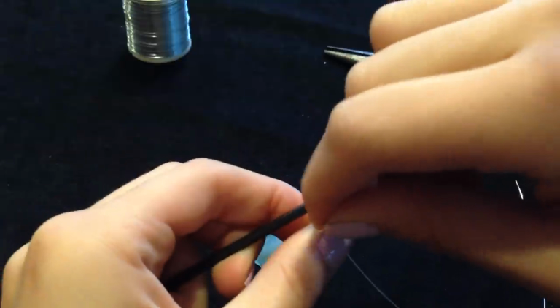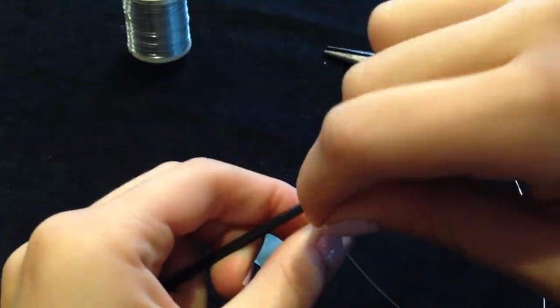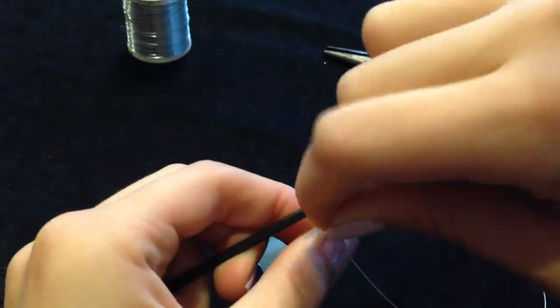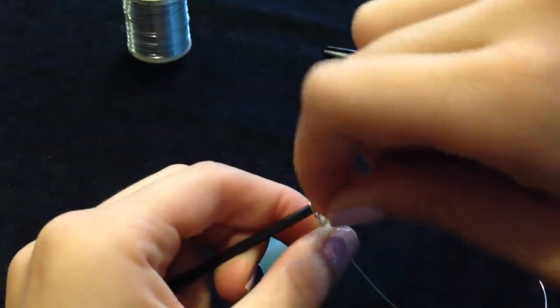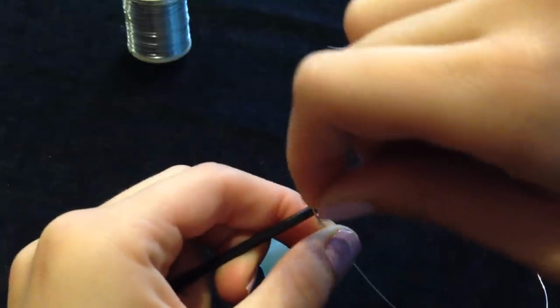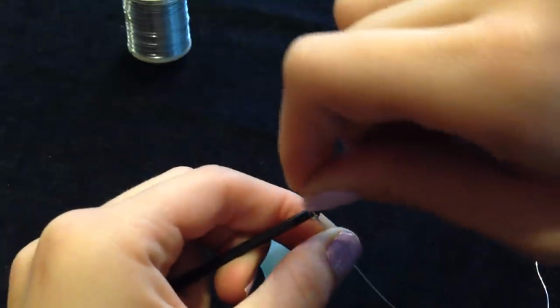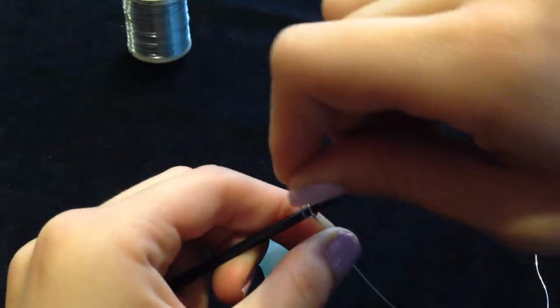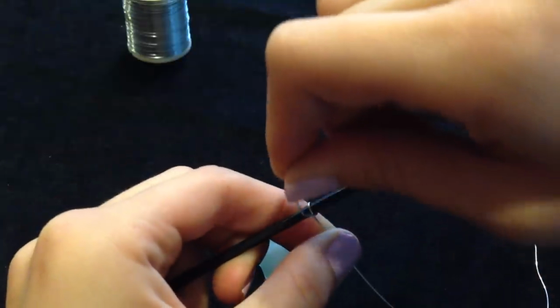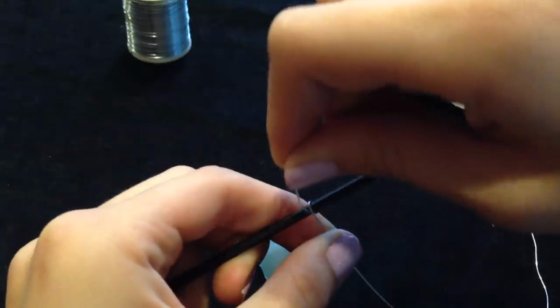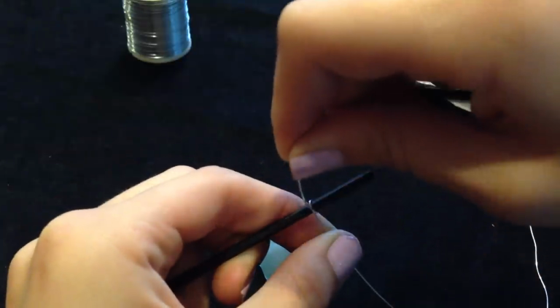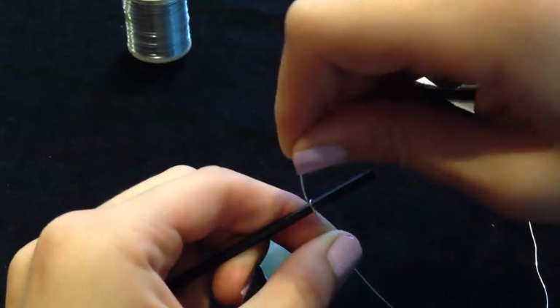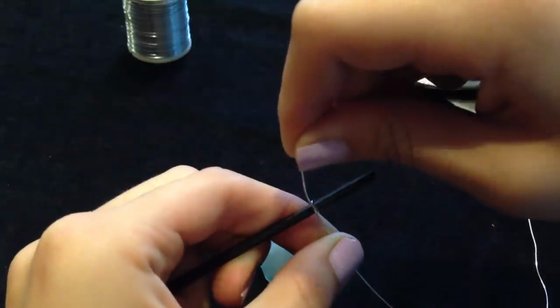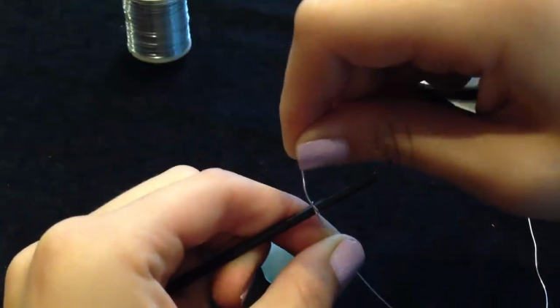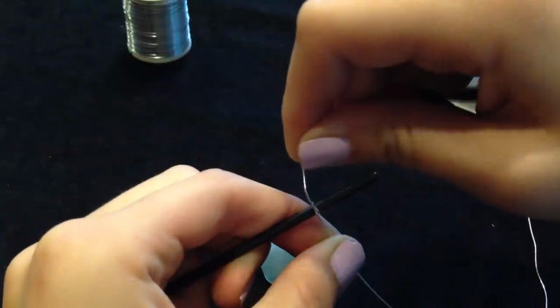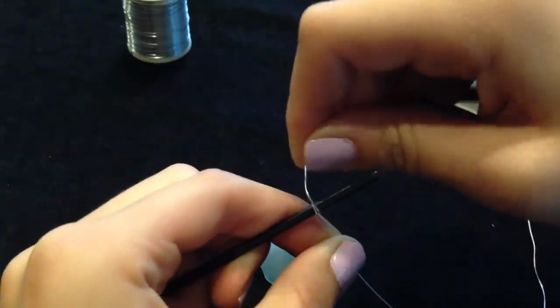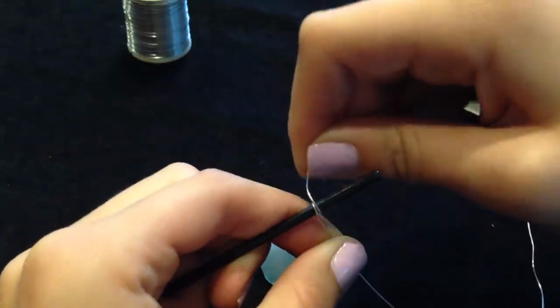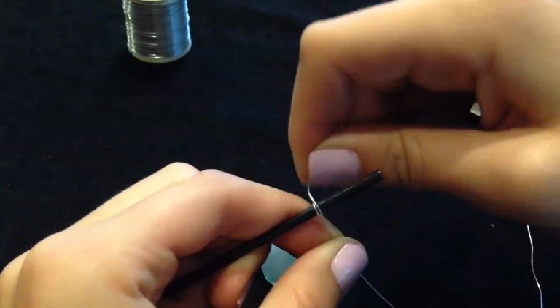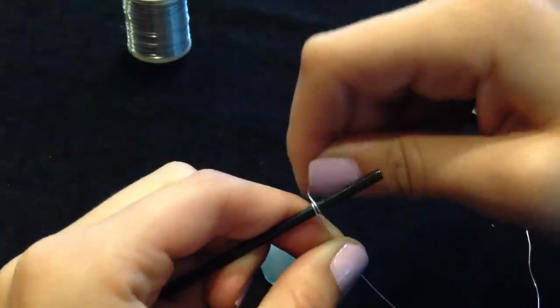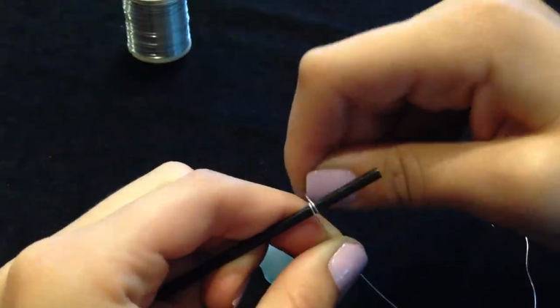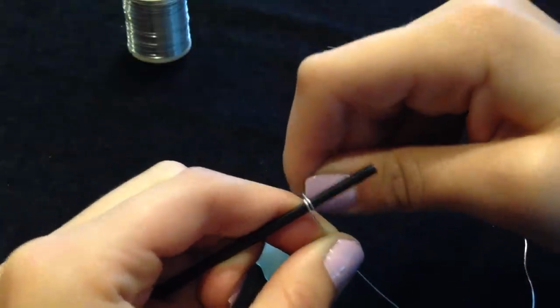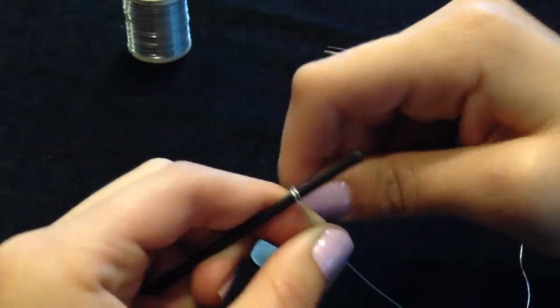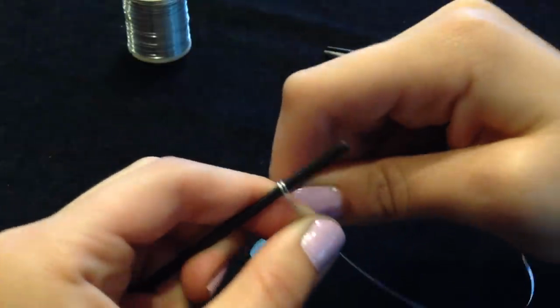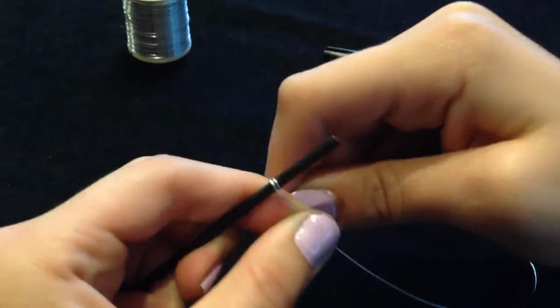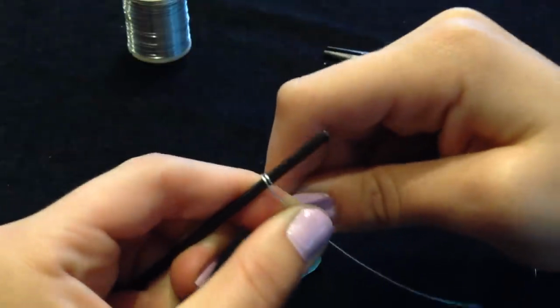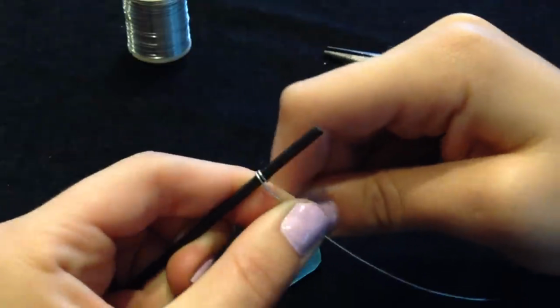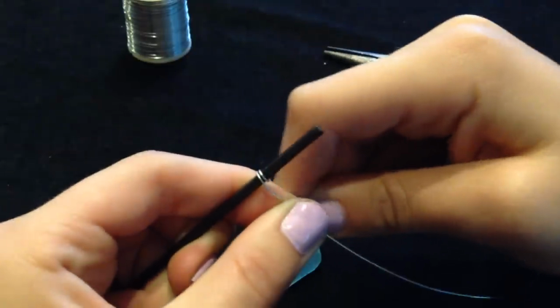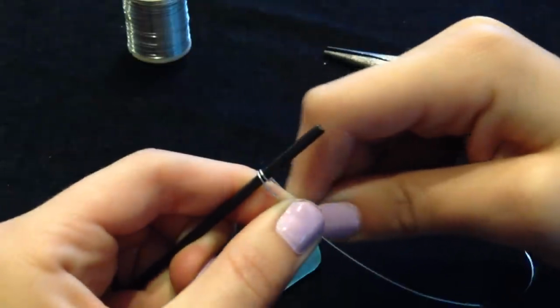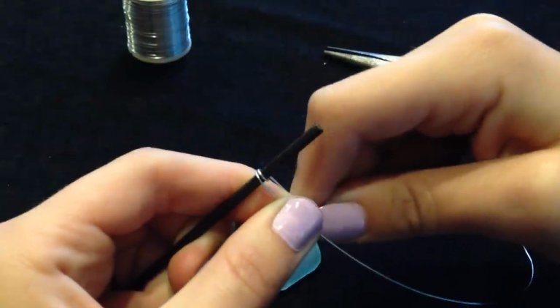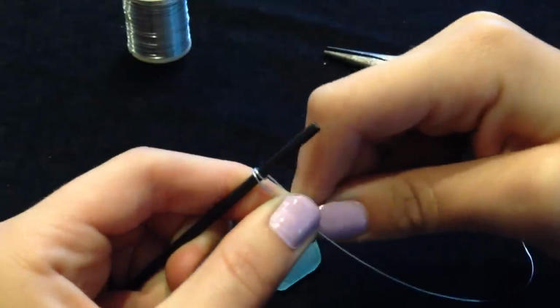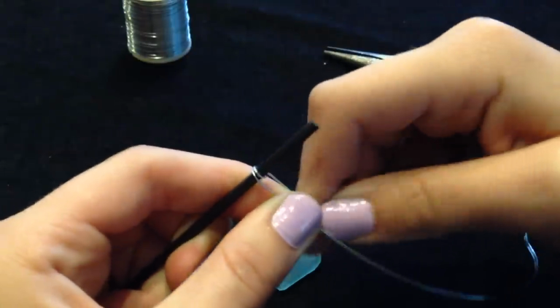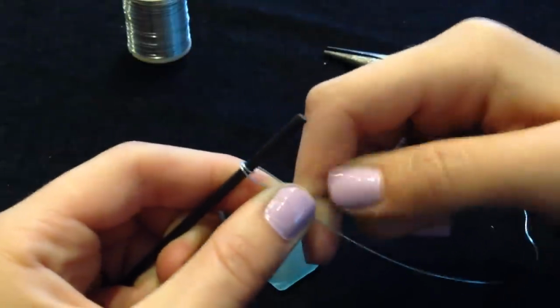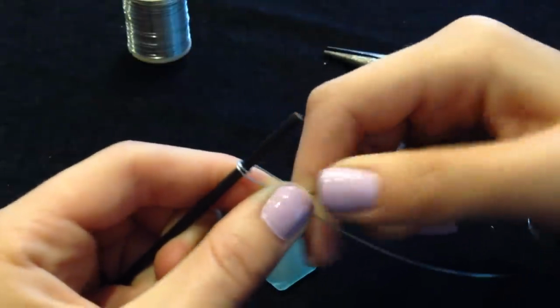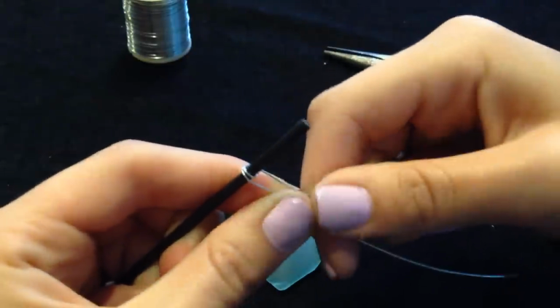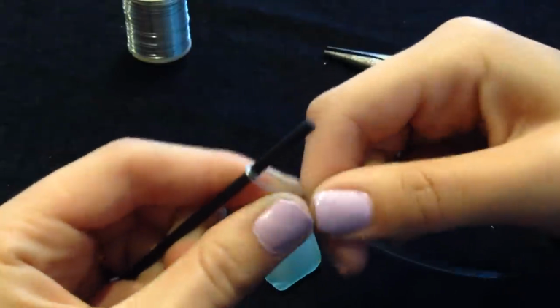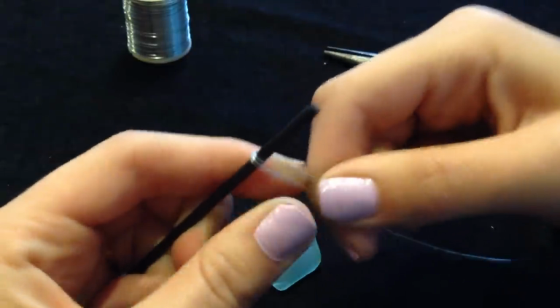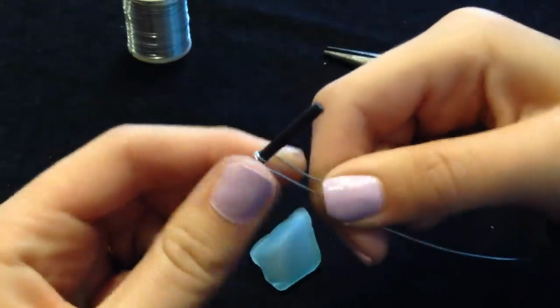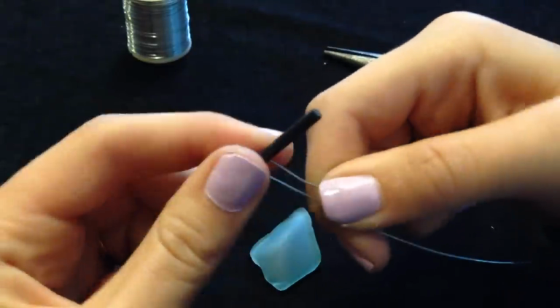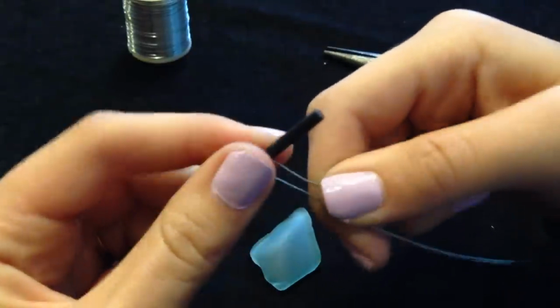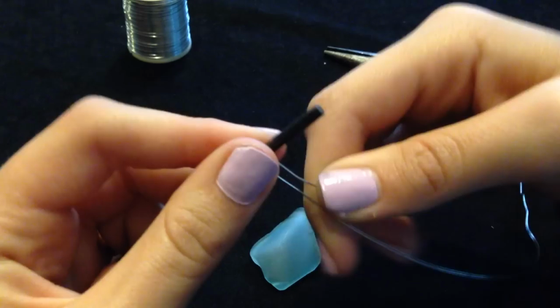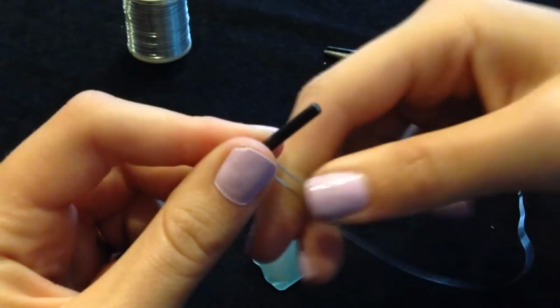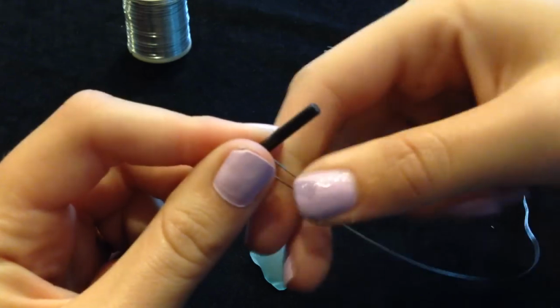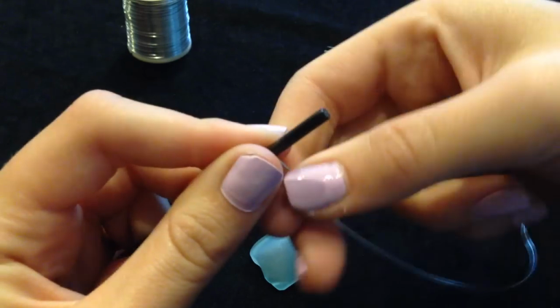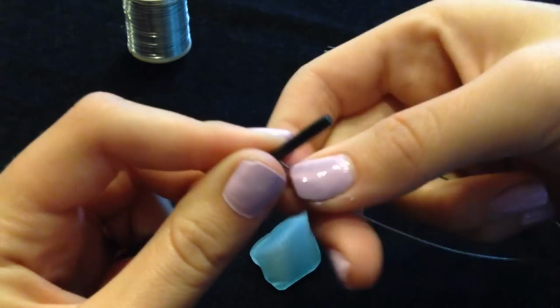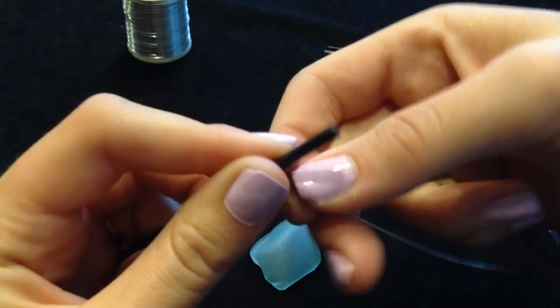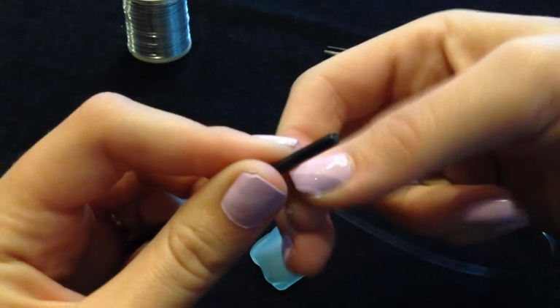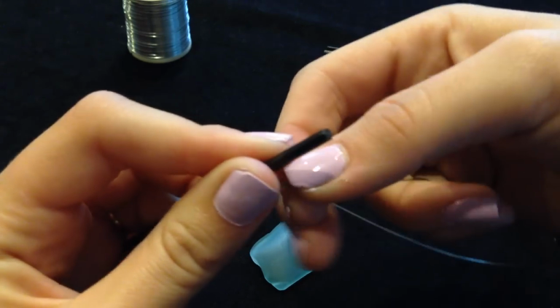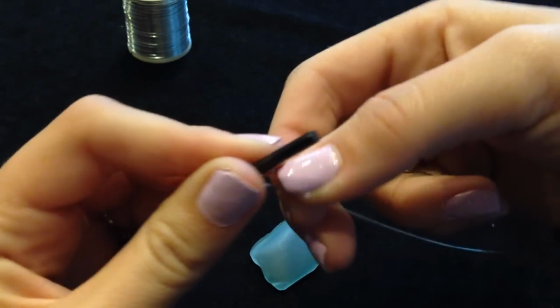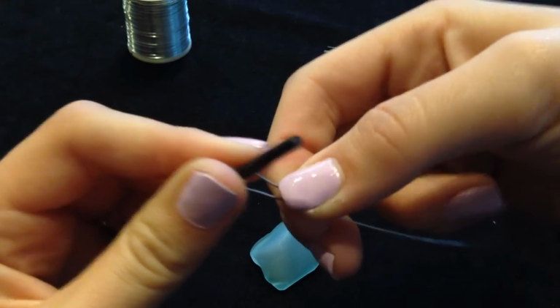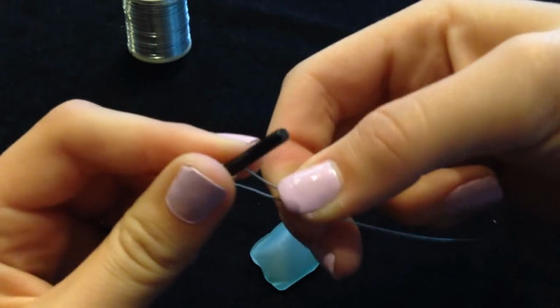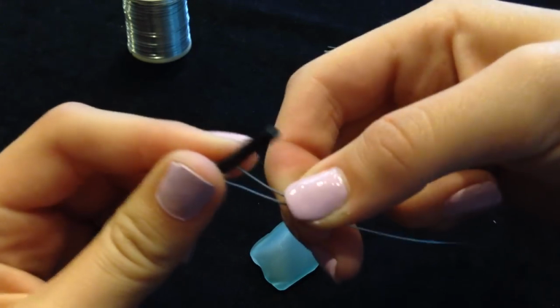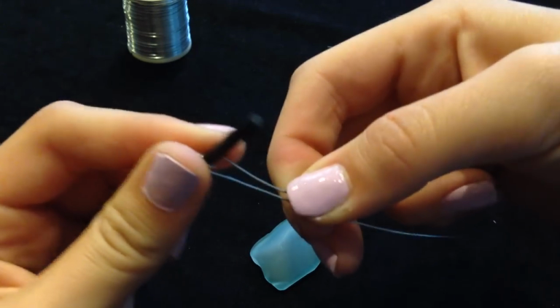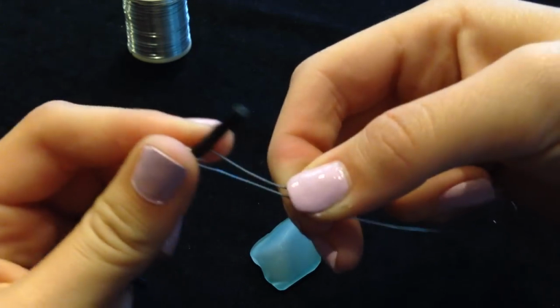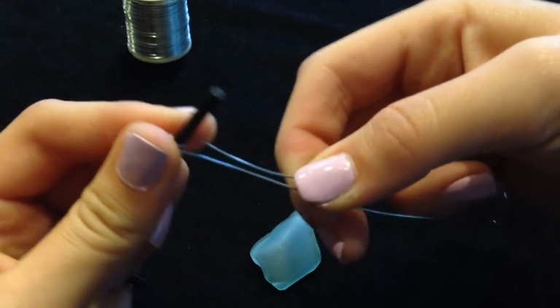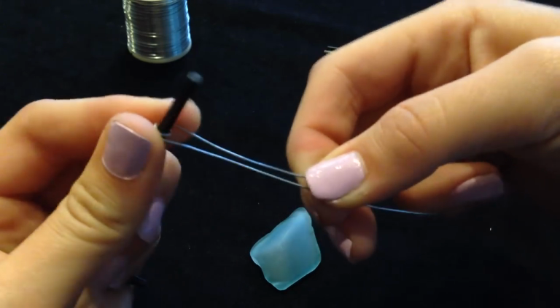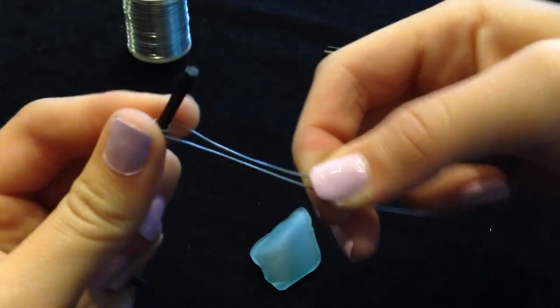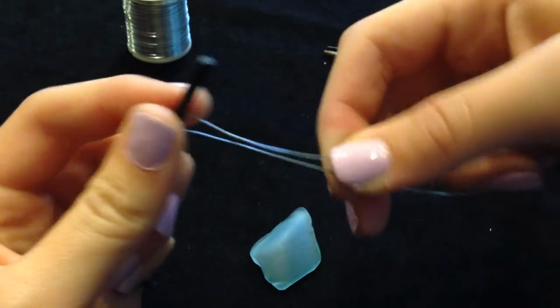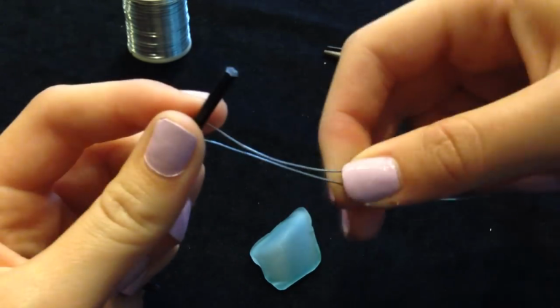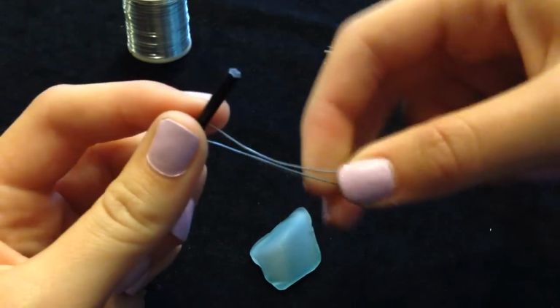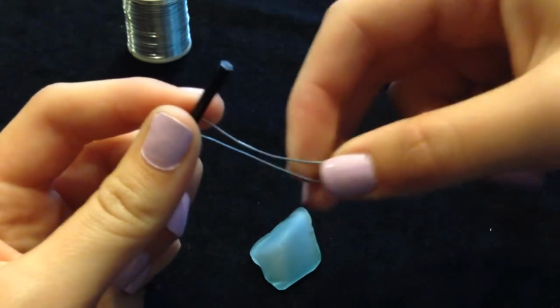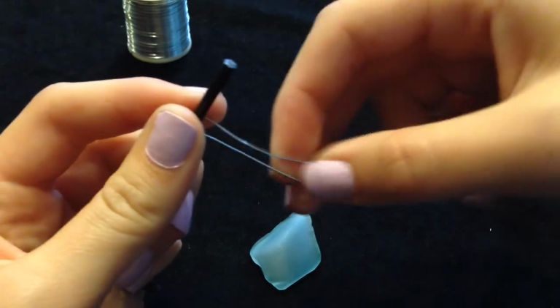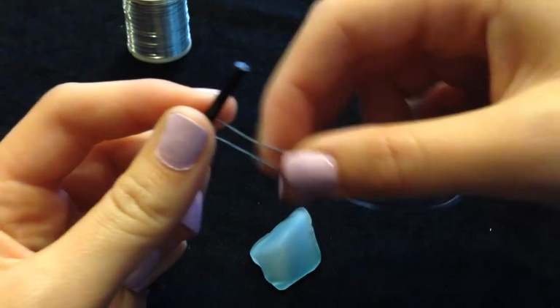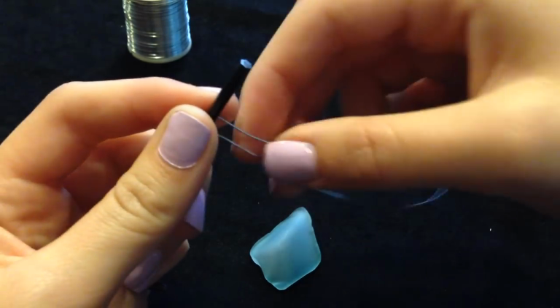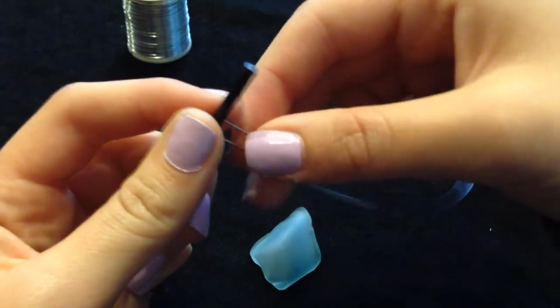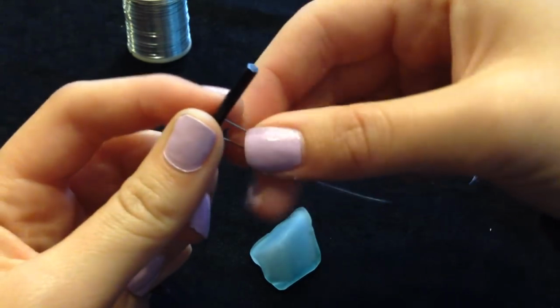You can find sea glass on the beach like I did, or if you don't have a beach nearby, you can buy it online through stores like Amazon.